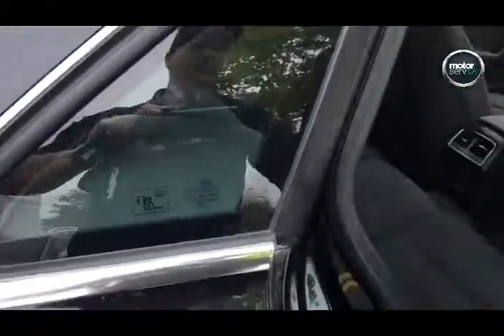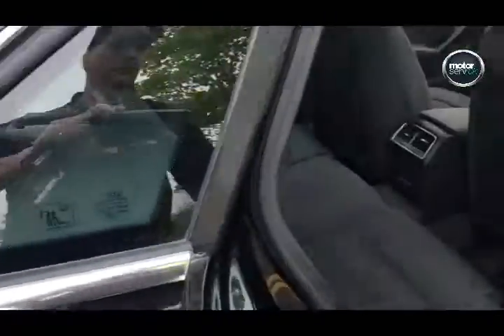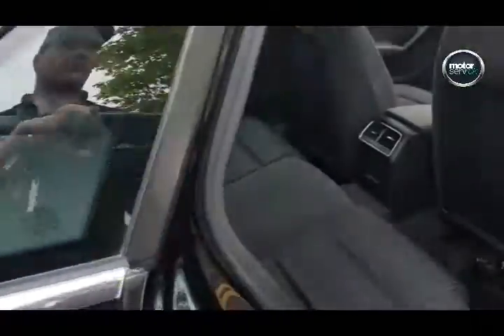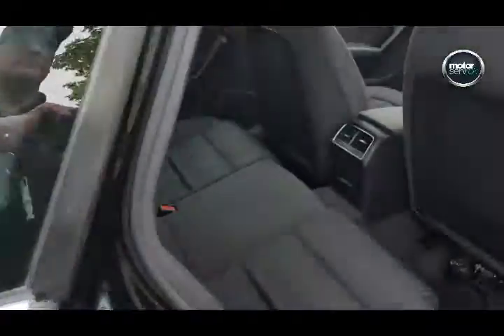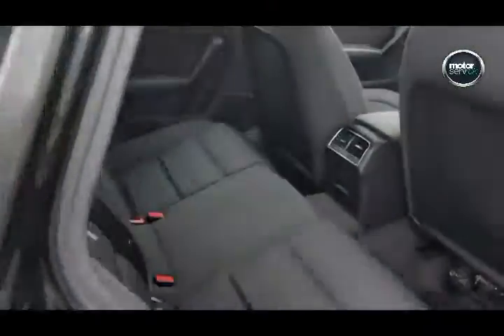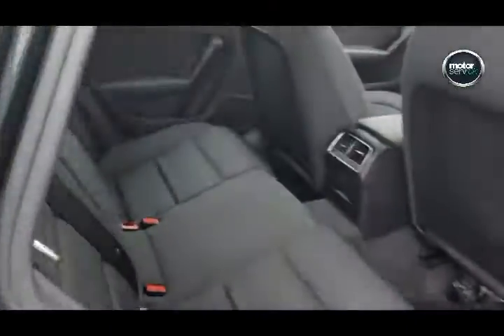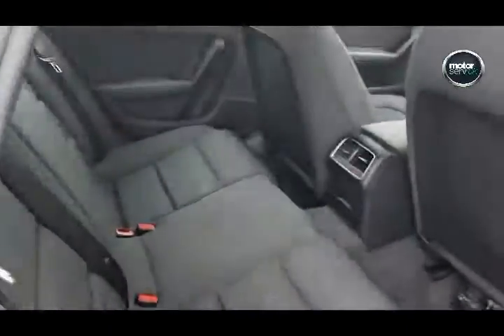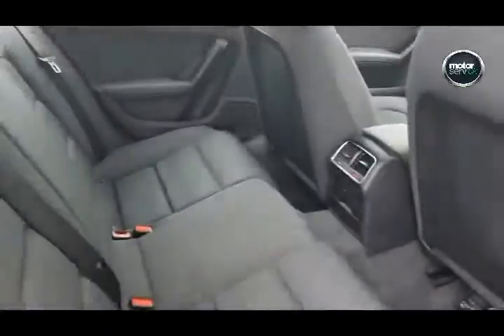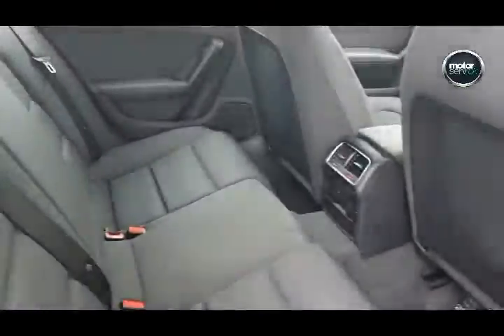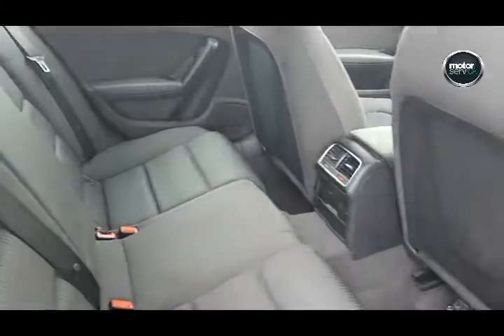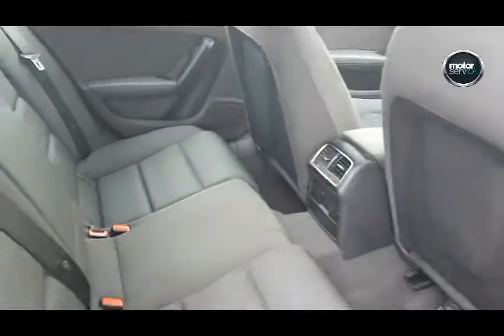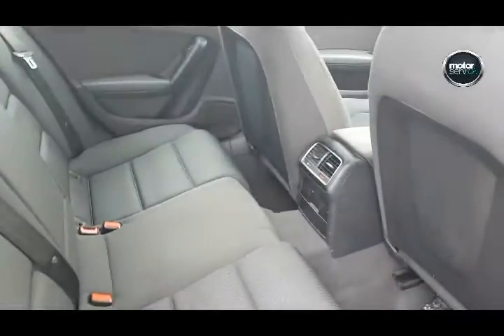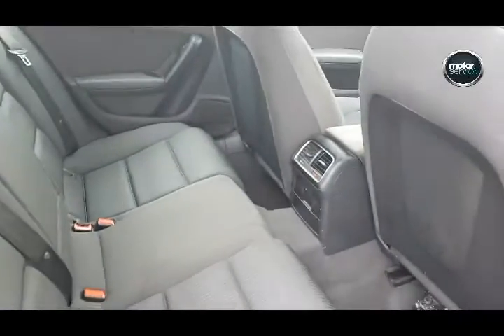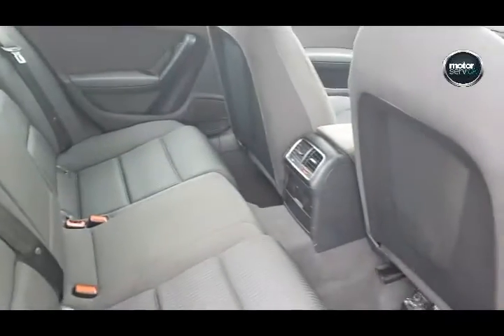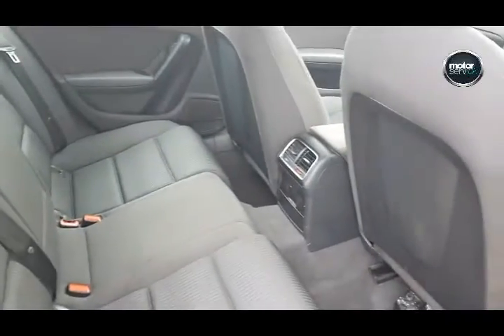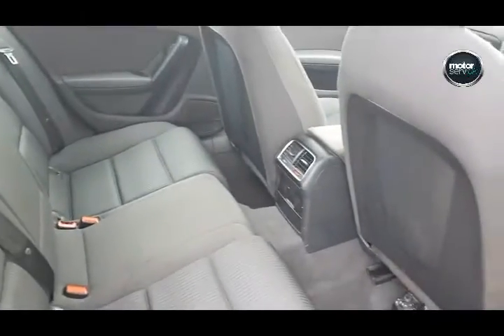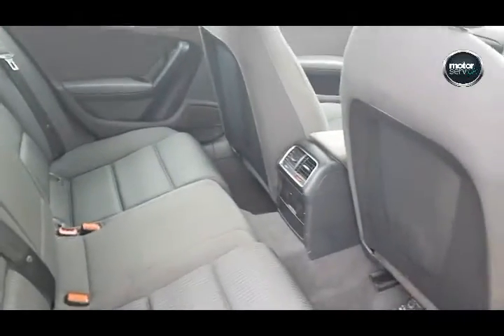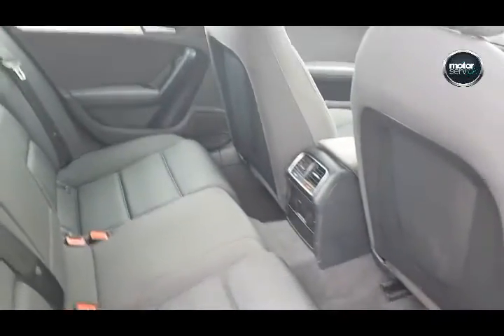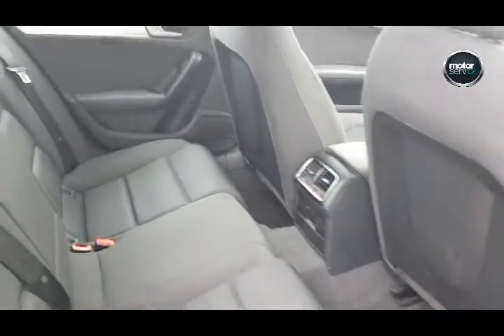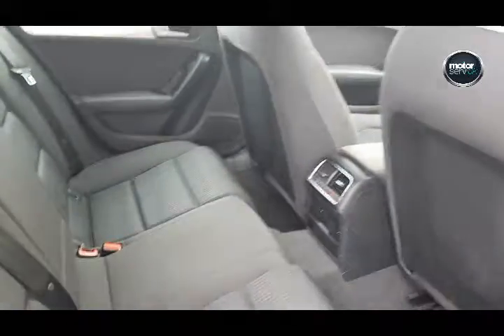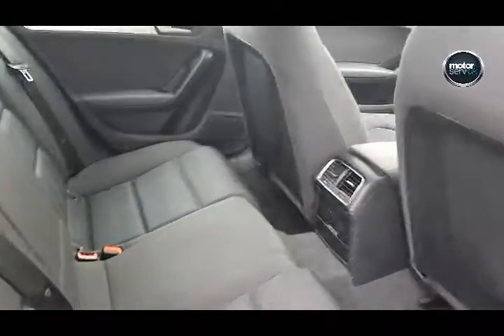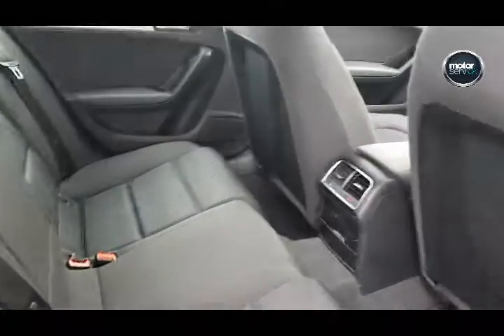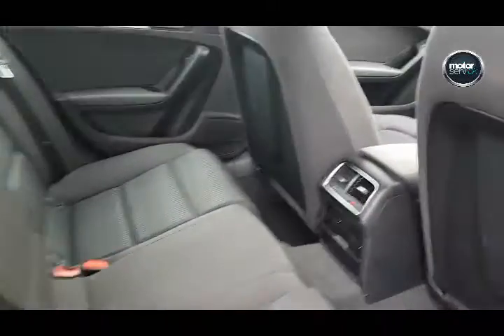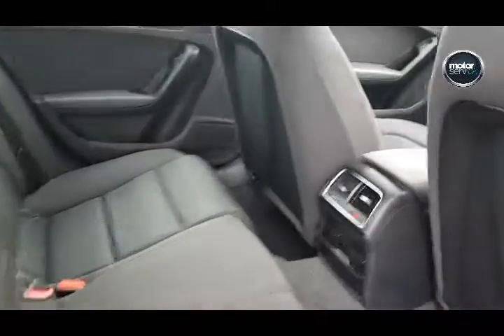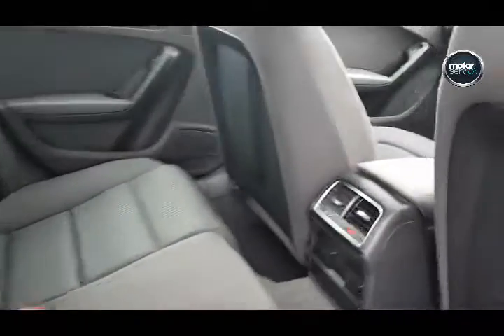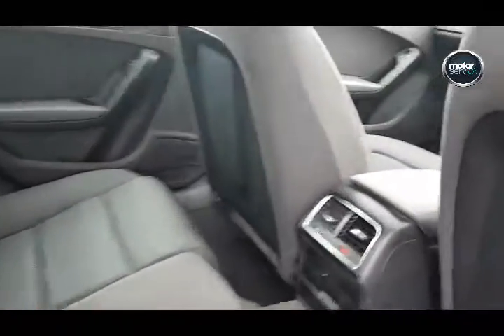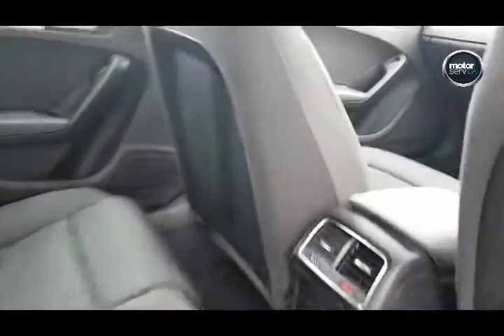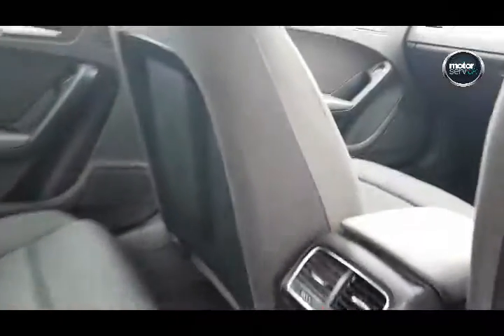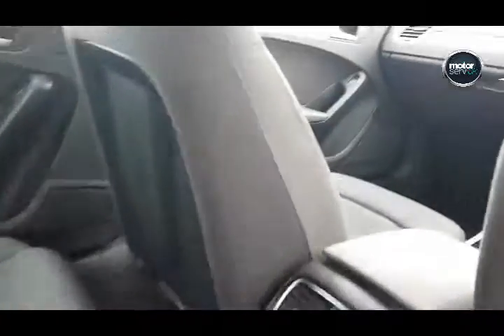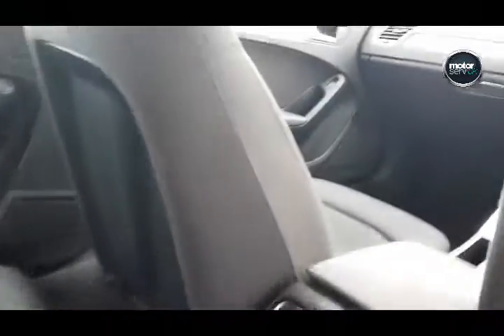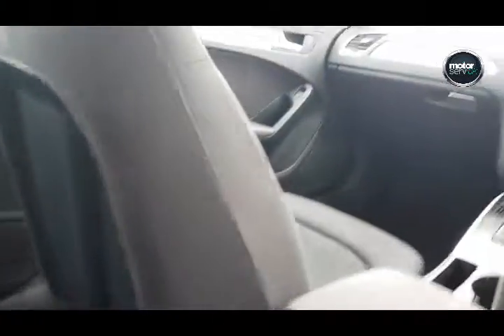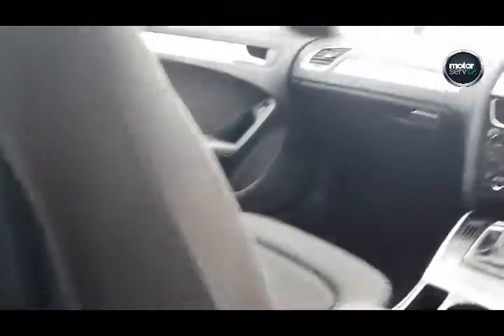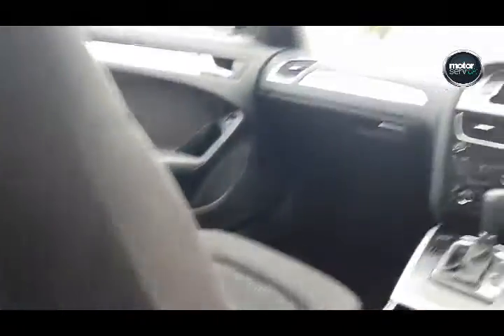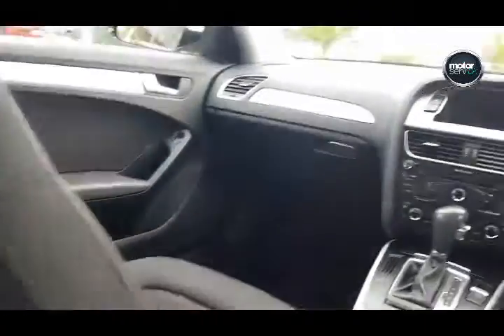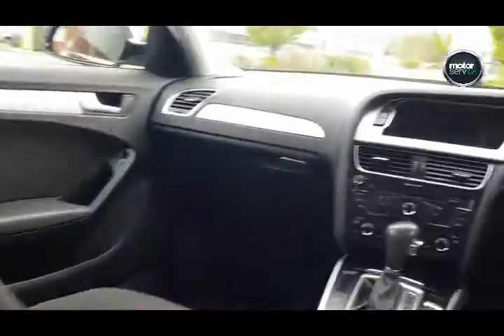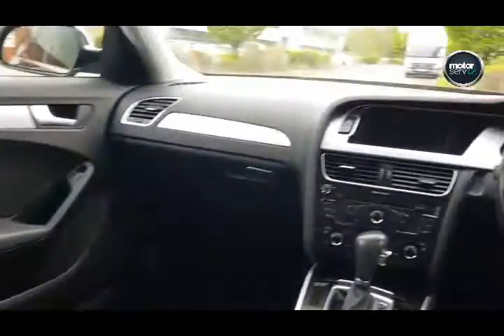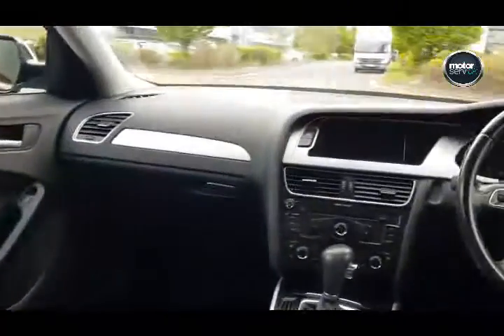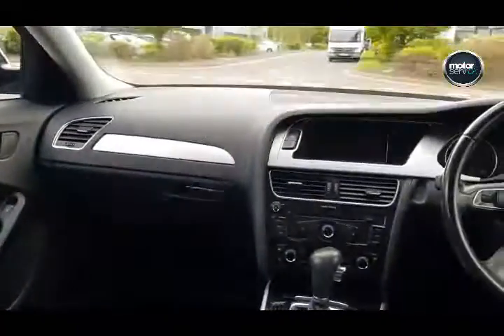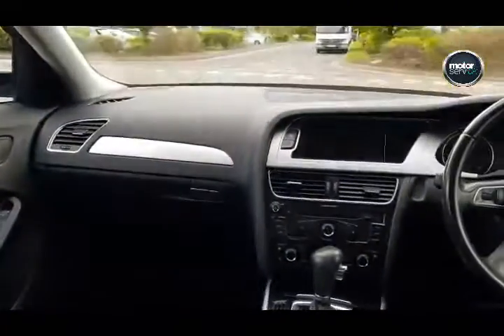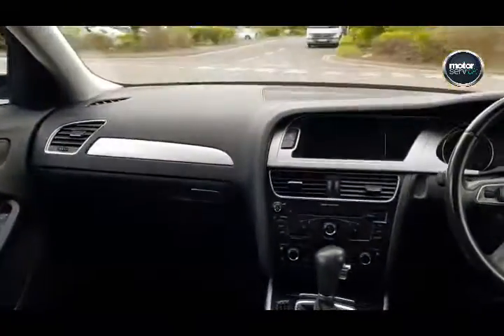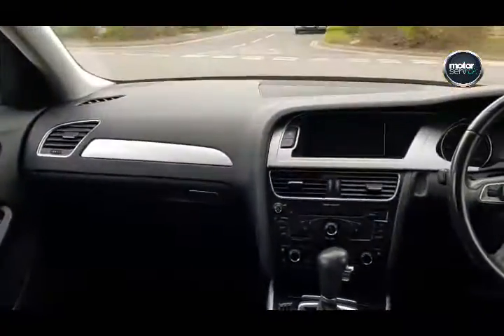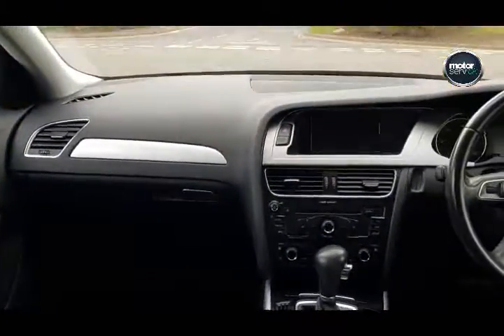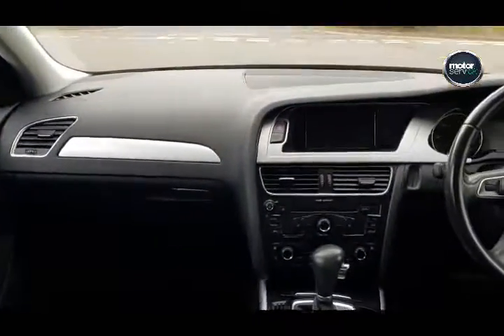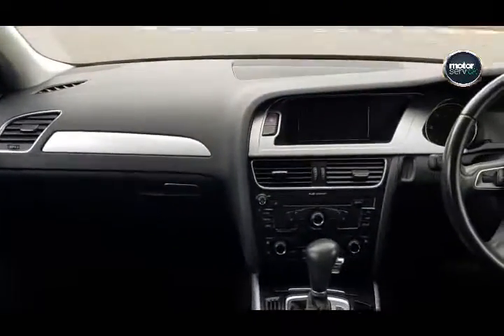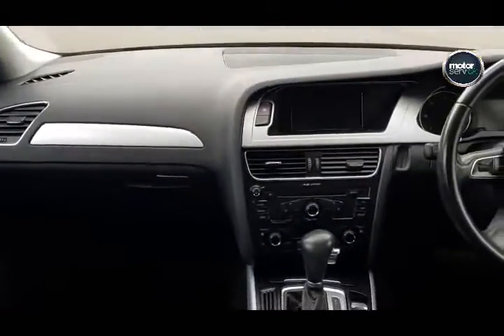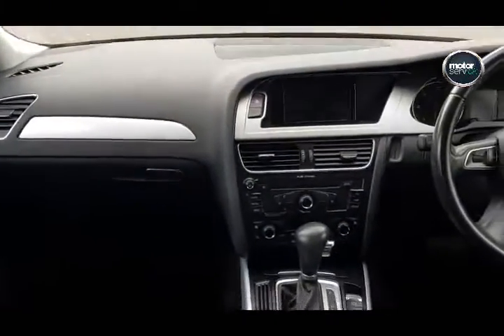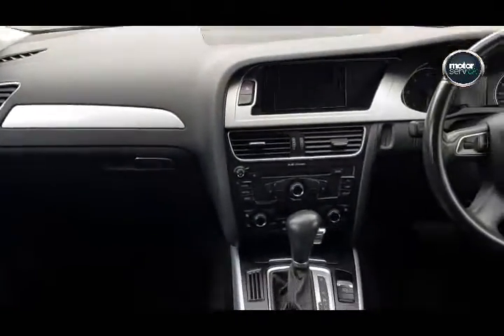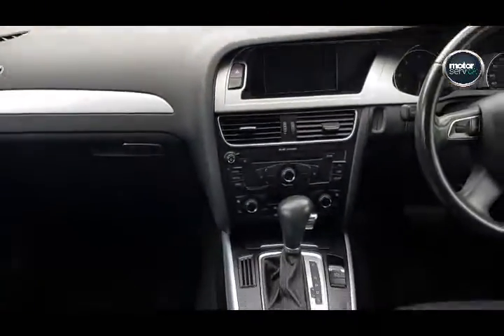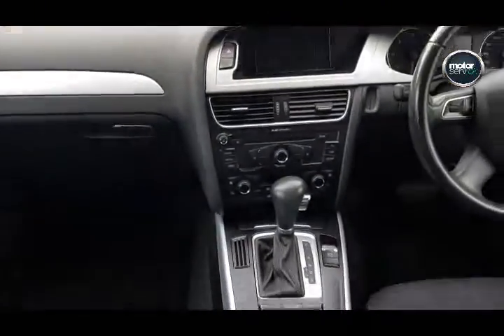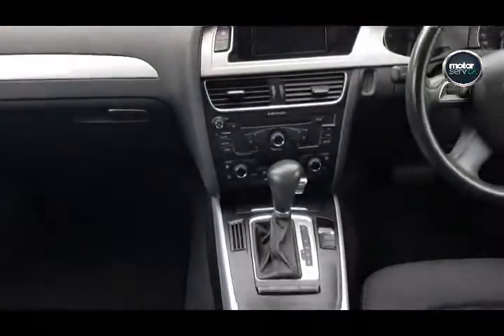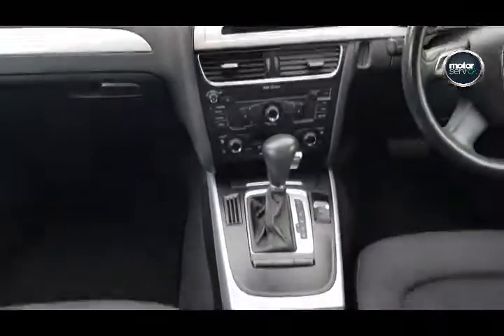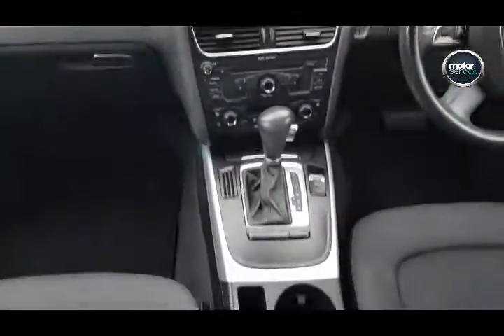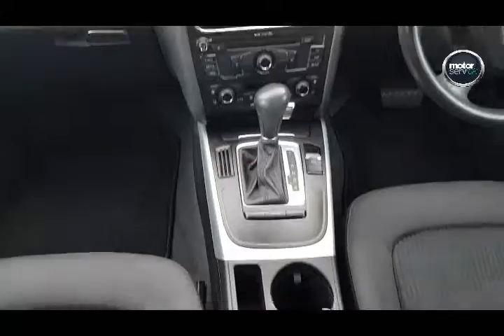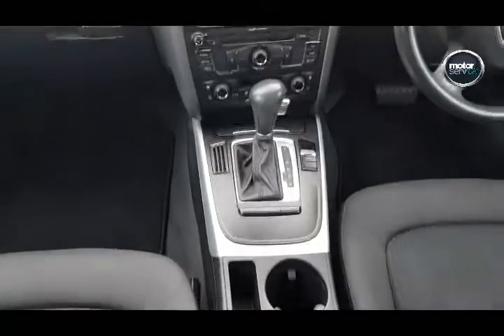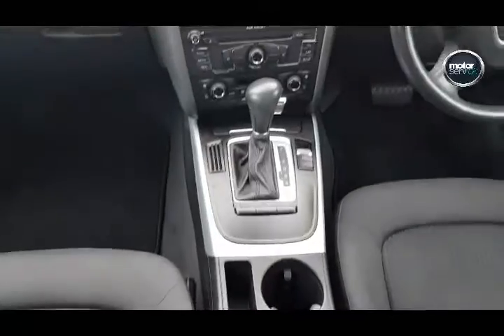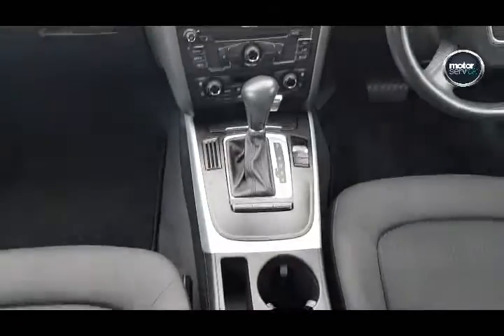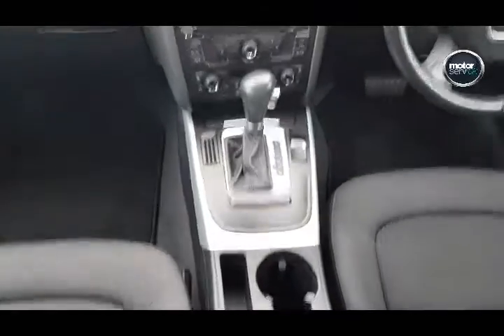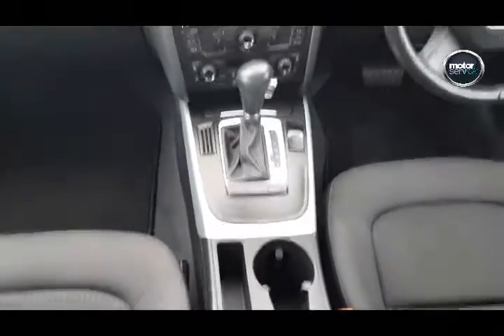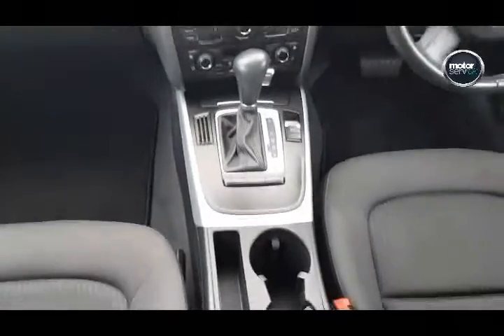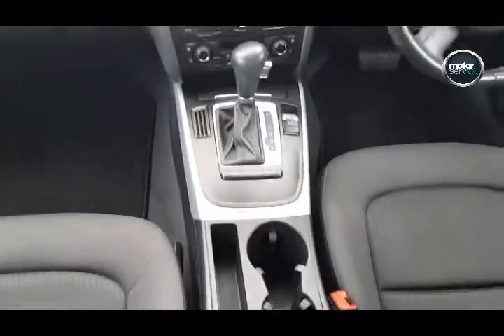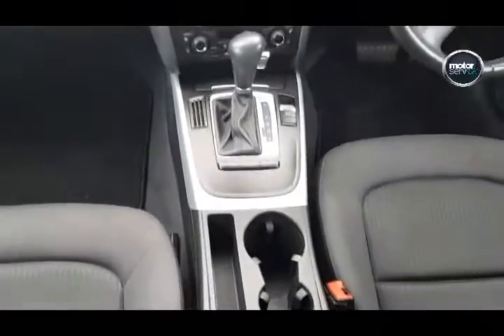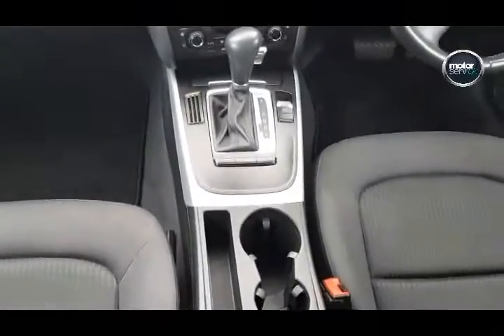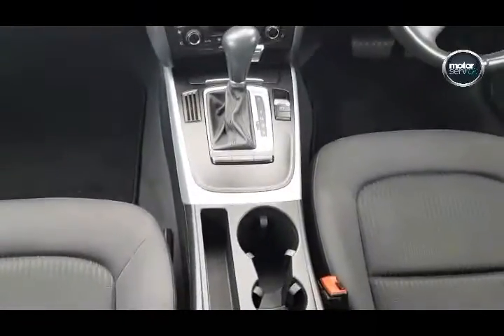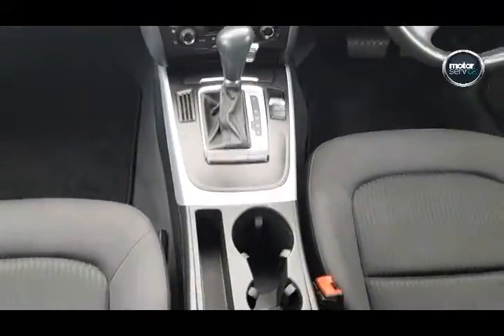Lovely condition inside and out. It's a full auto box.